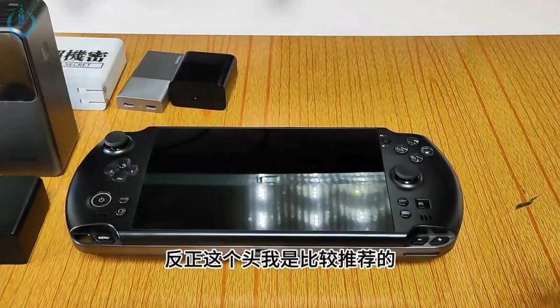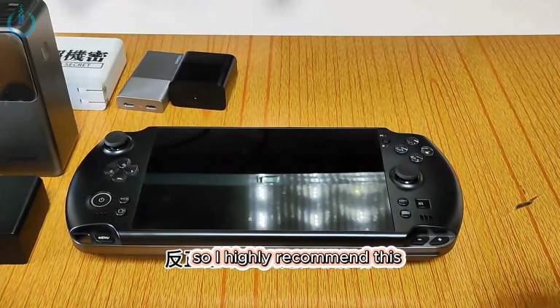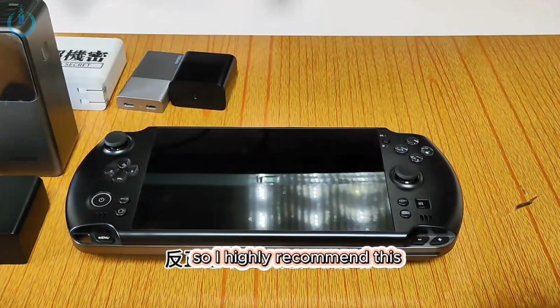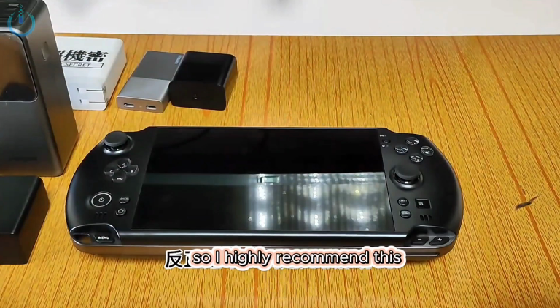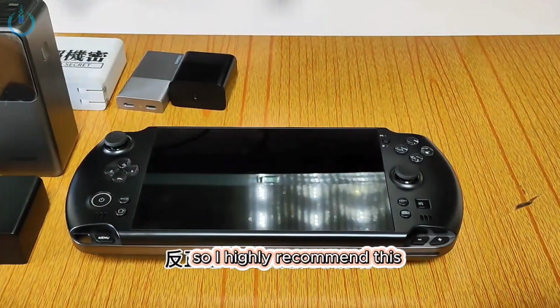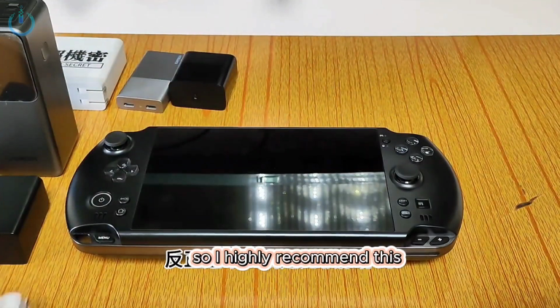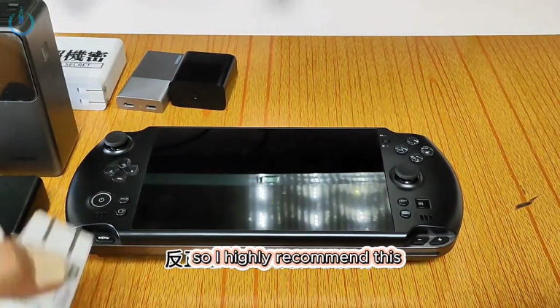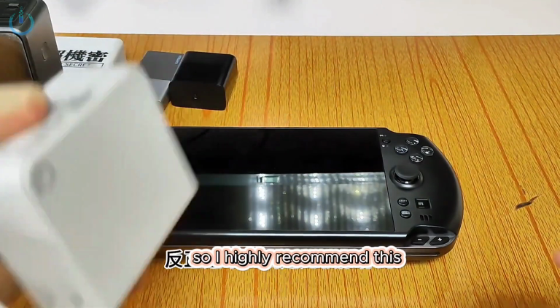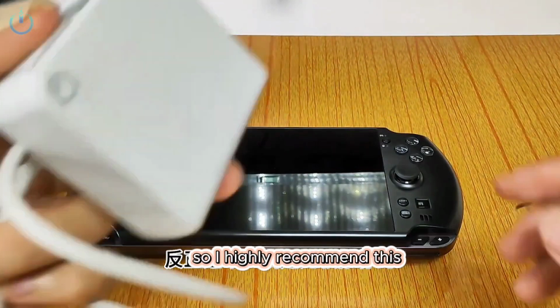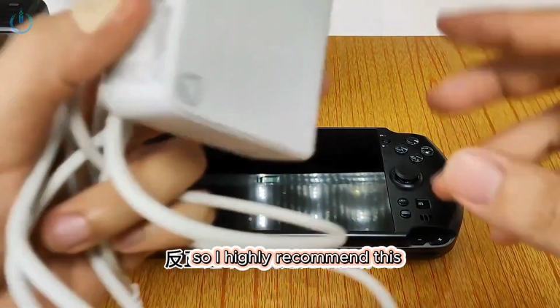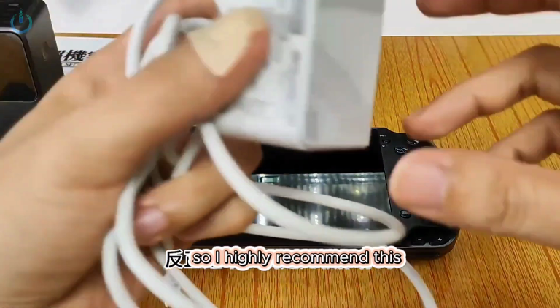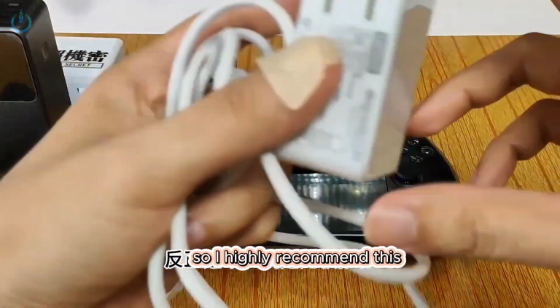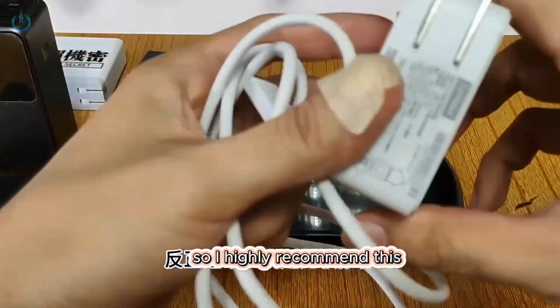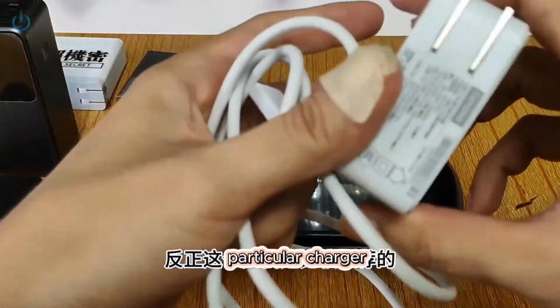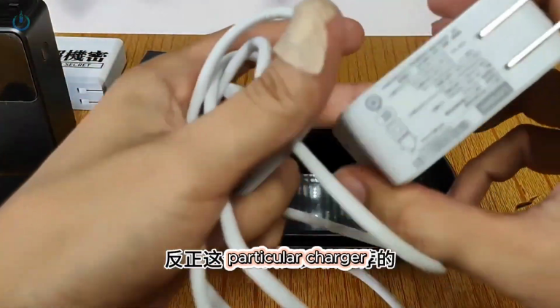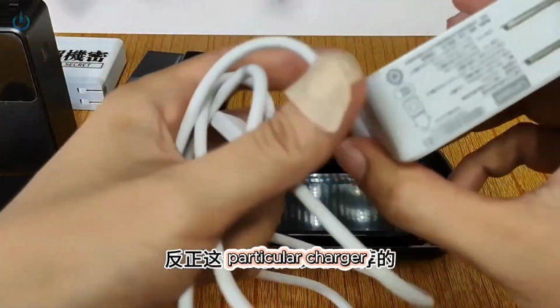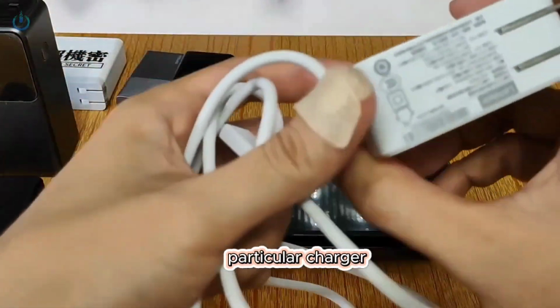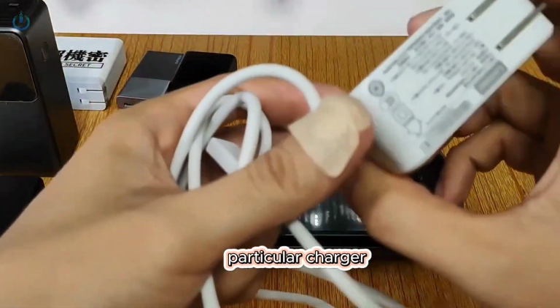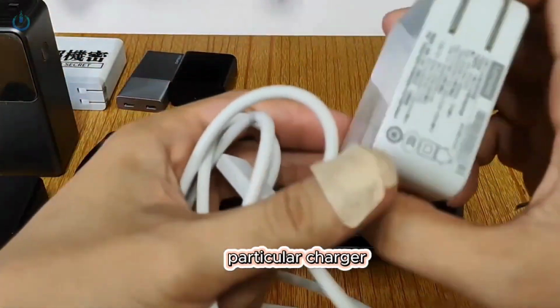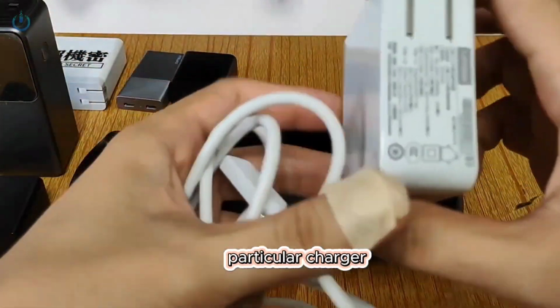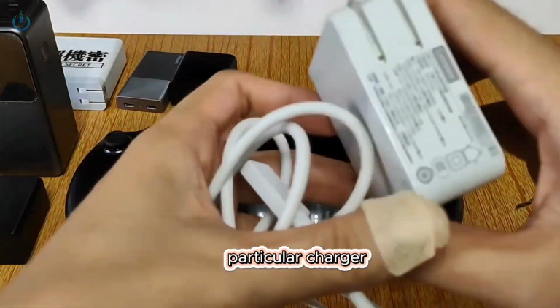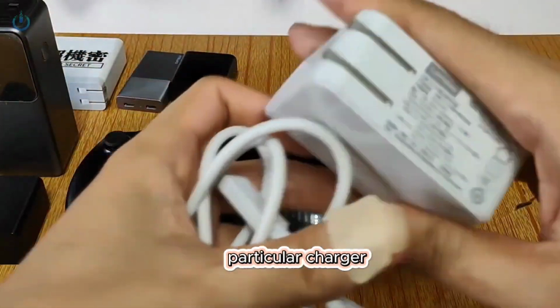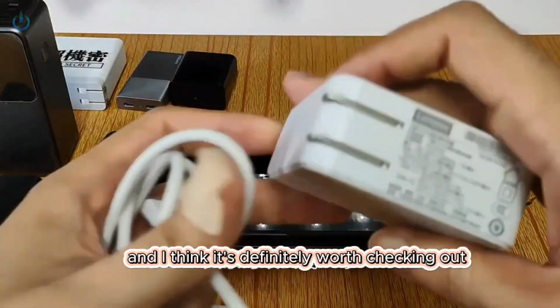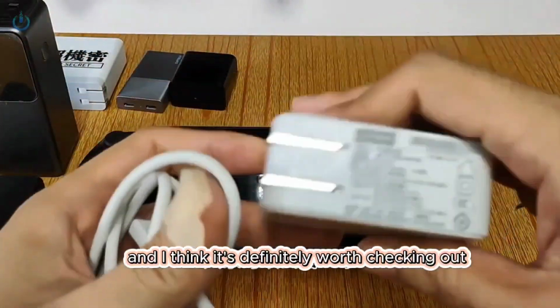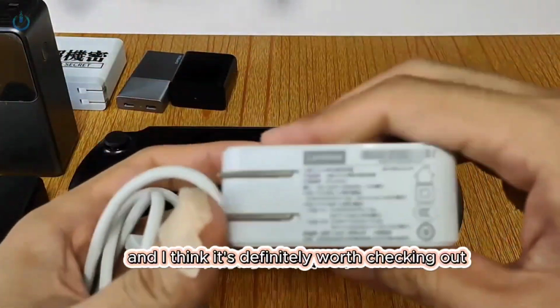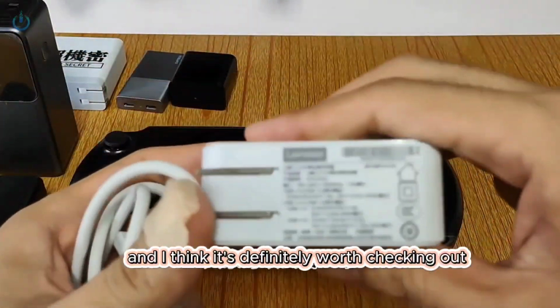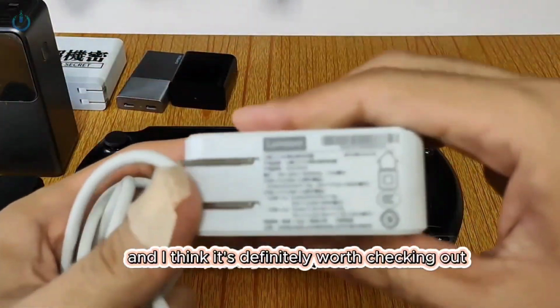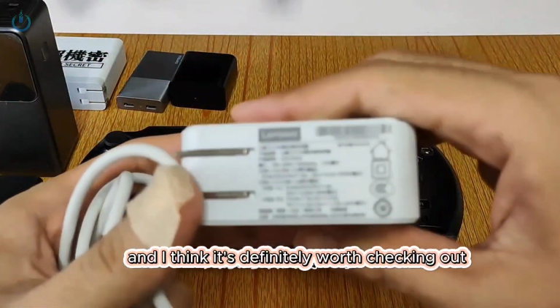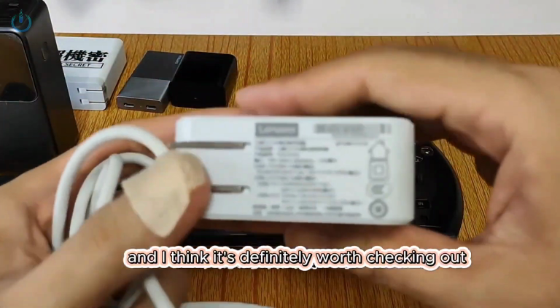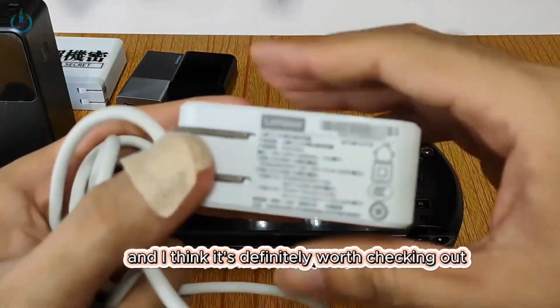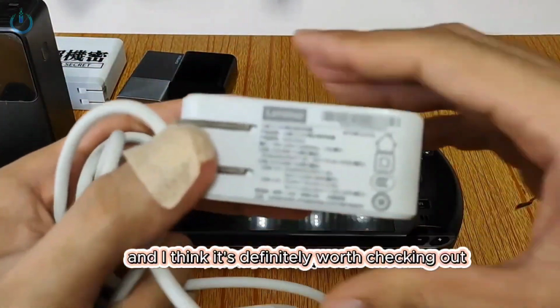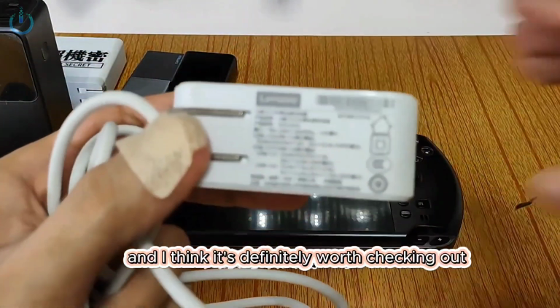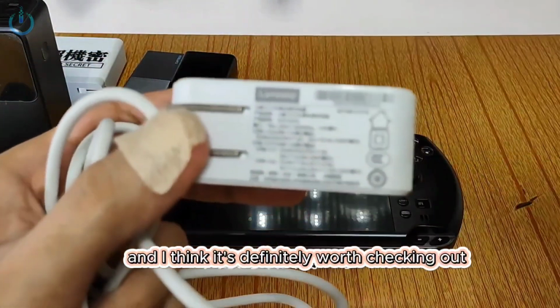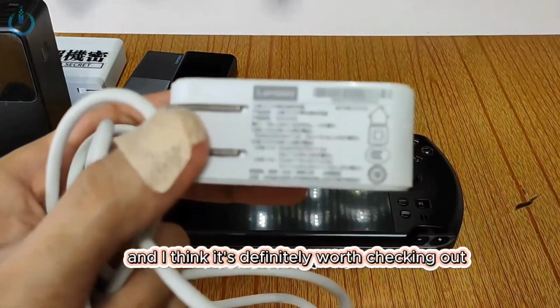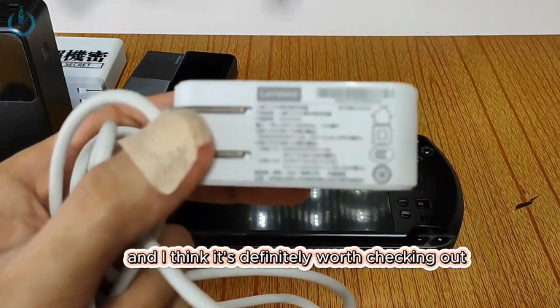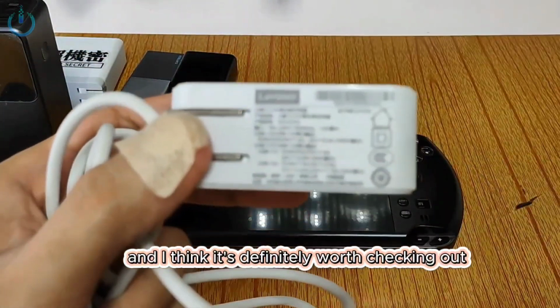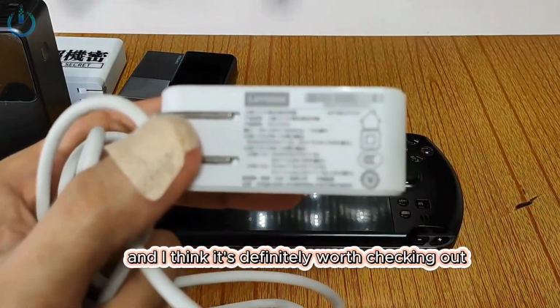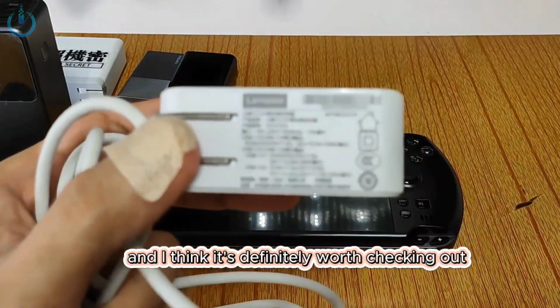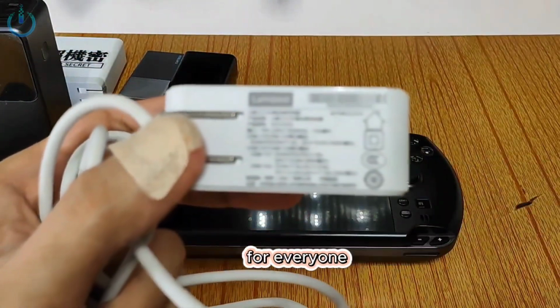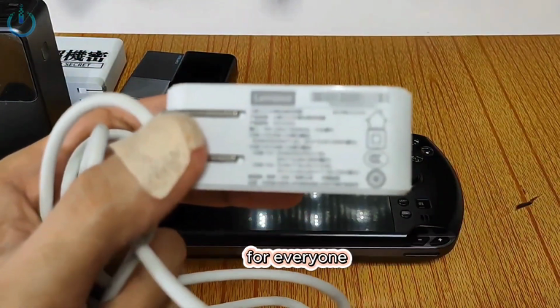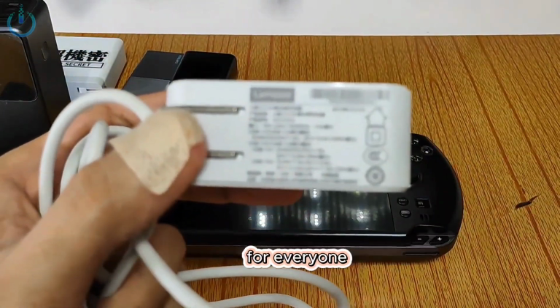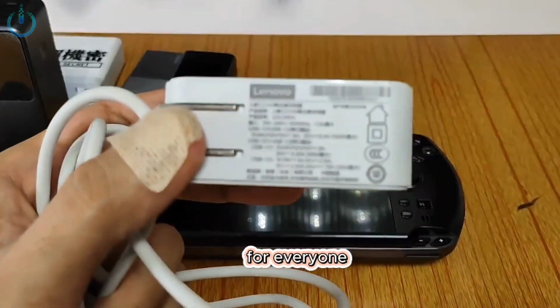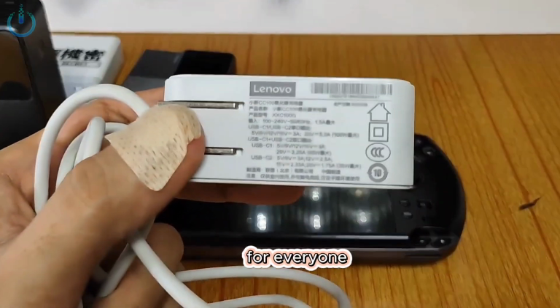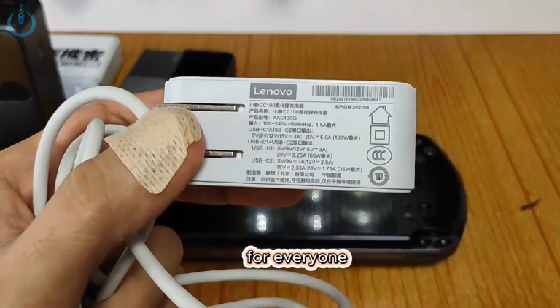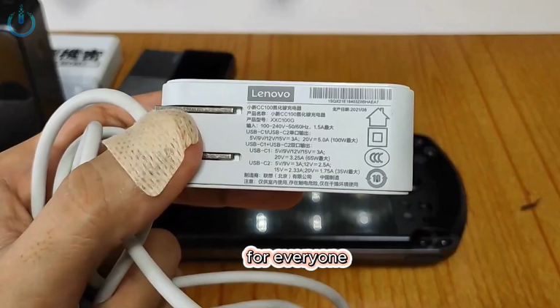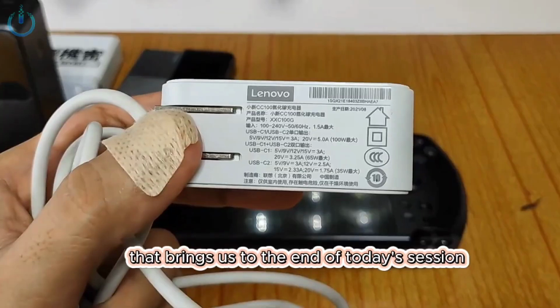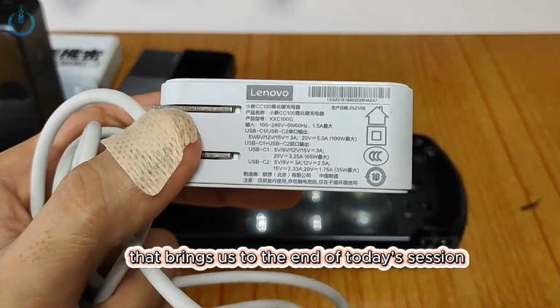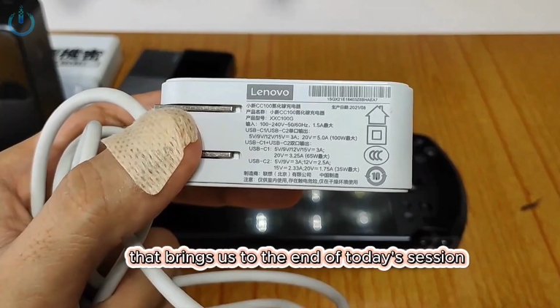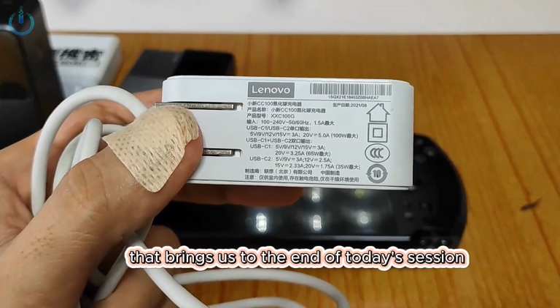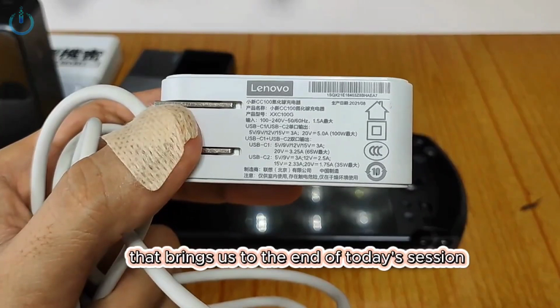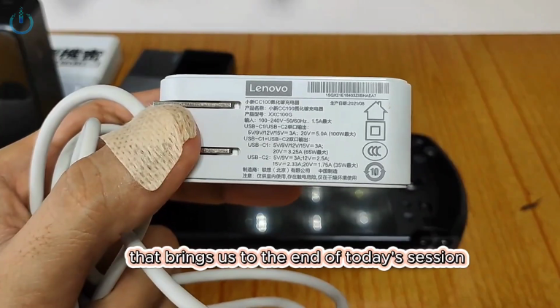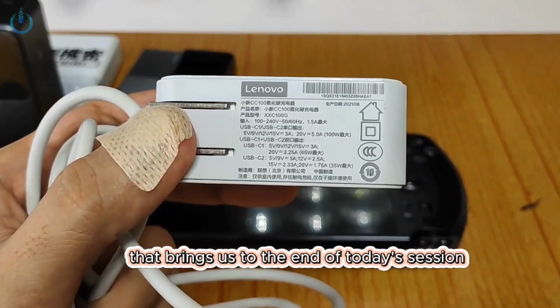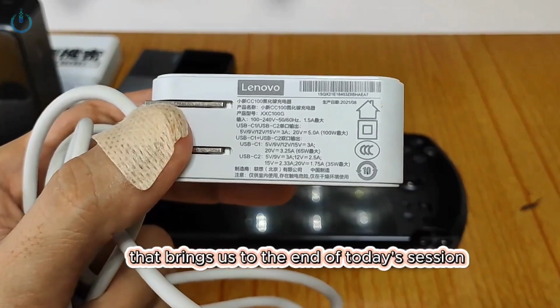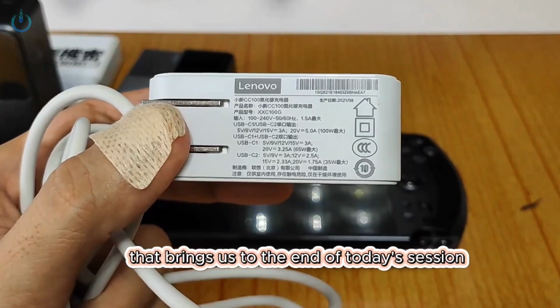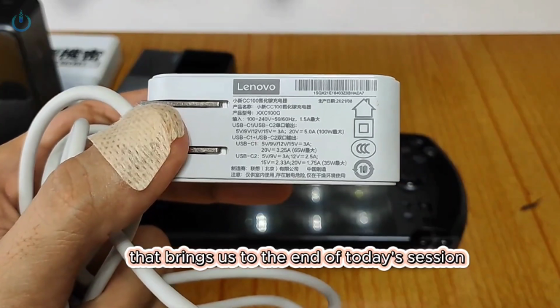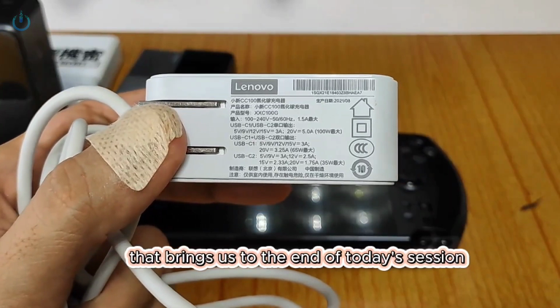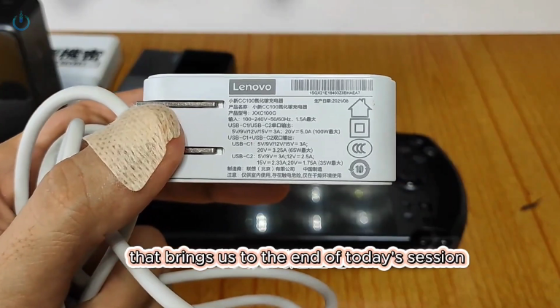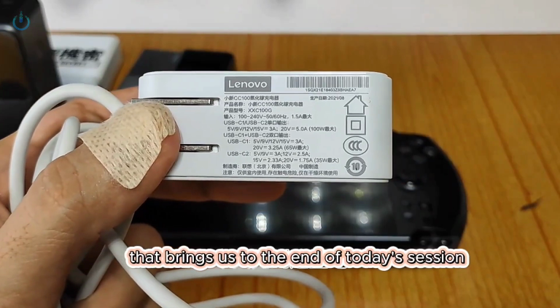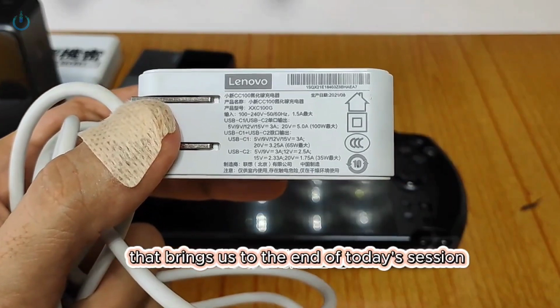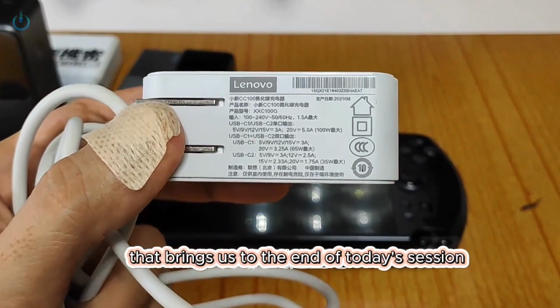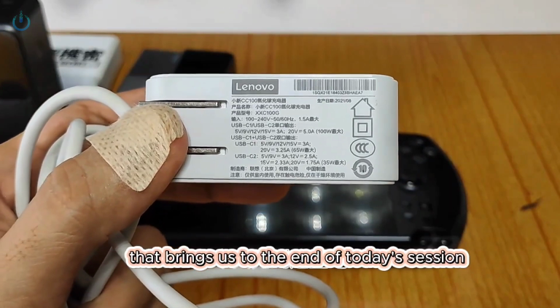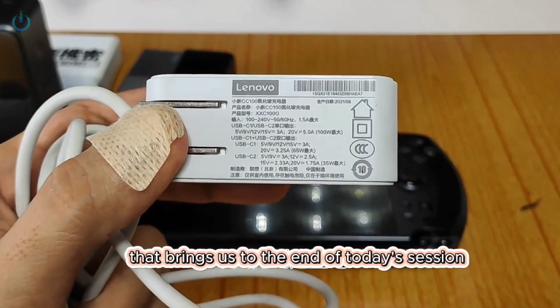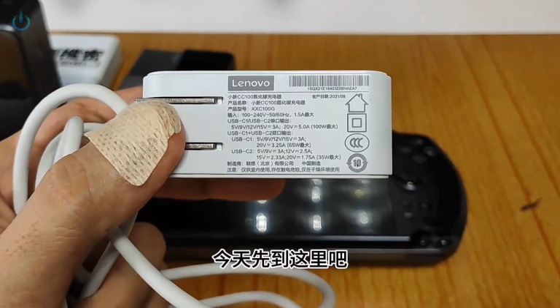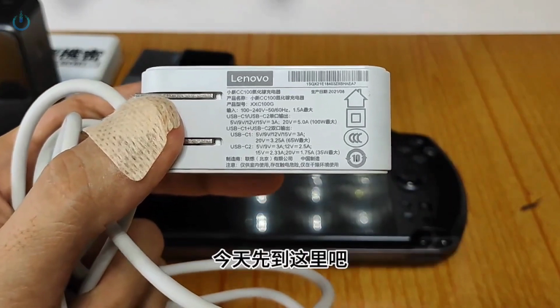I highly recommend this particular charger and I think it's definitely worth checking out for everyone. That brings us to the end of today's session. Thank you.